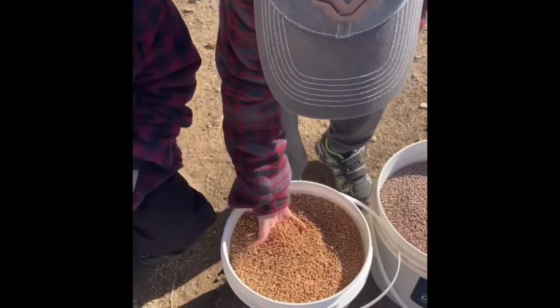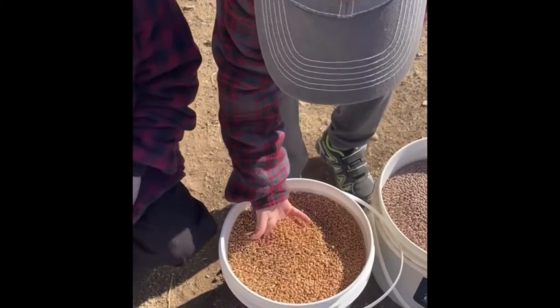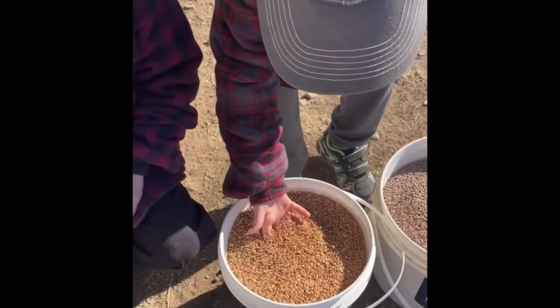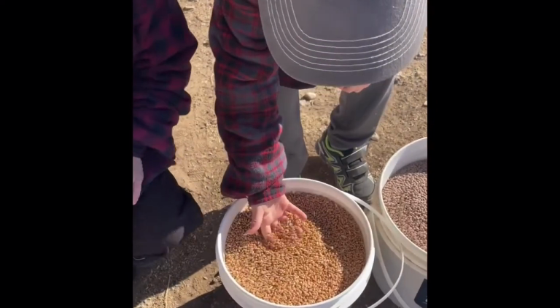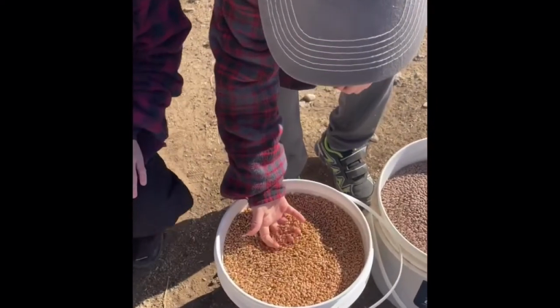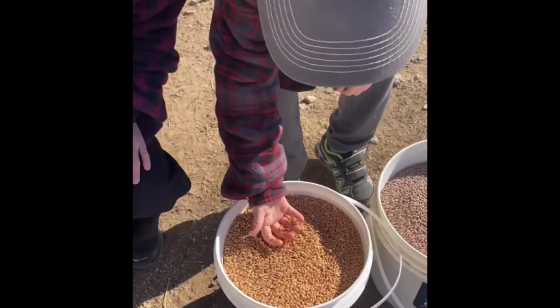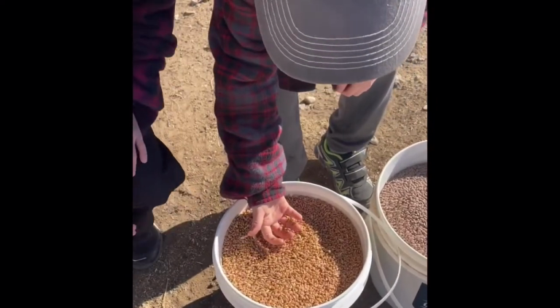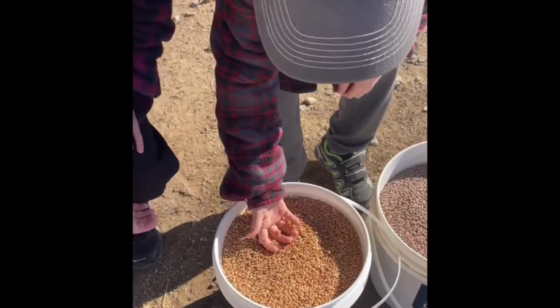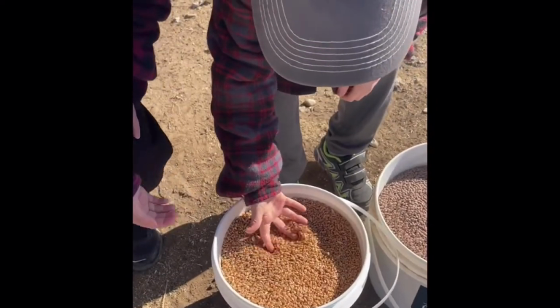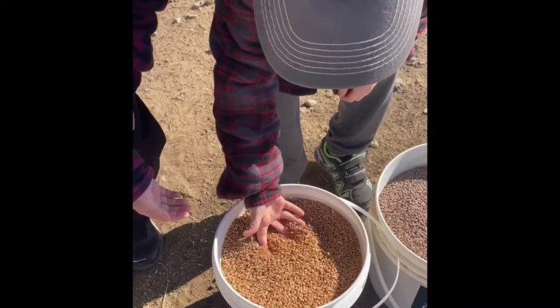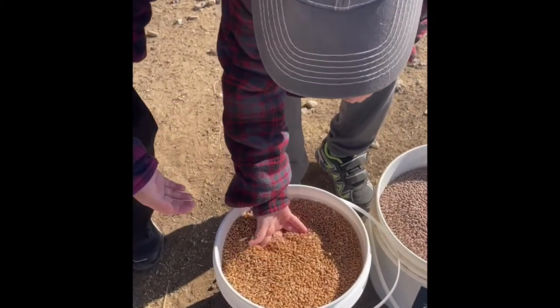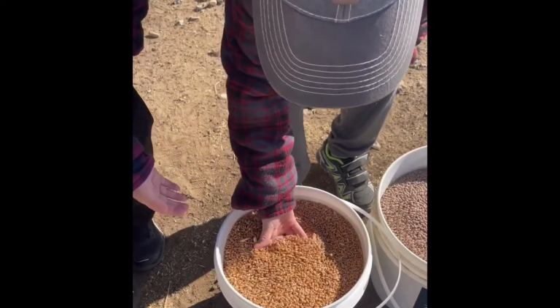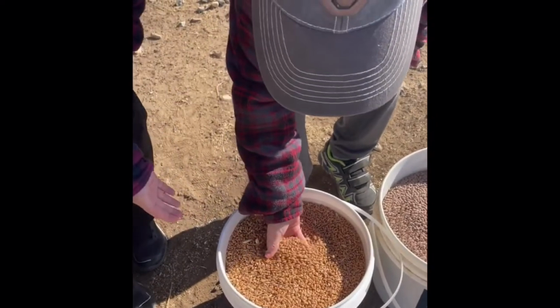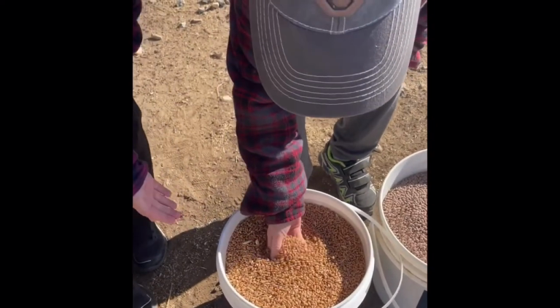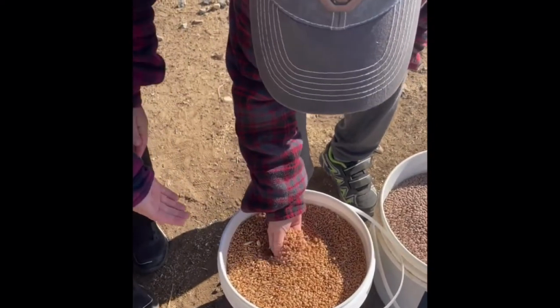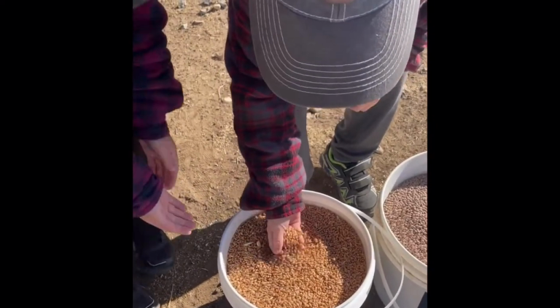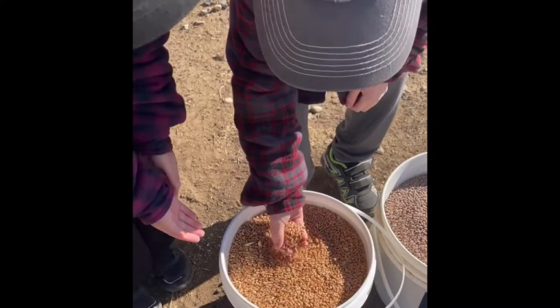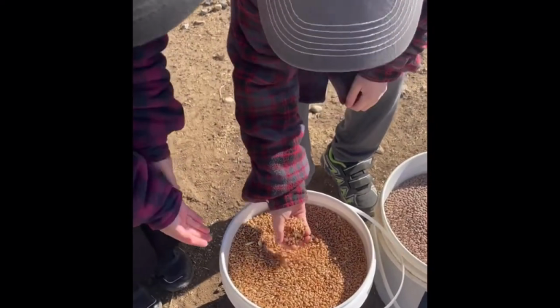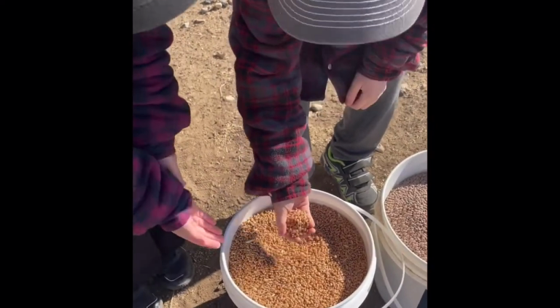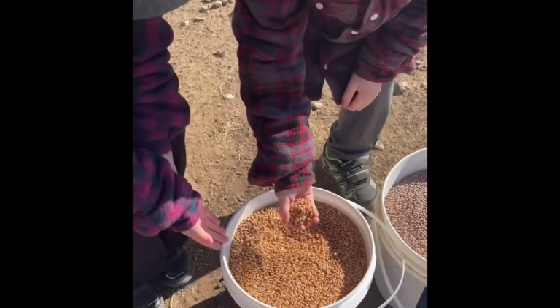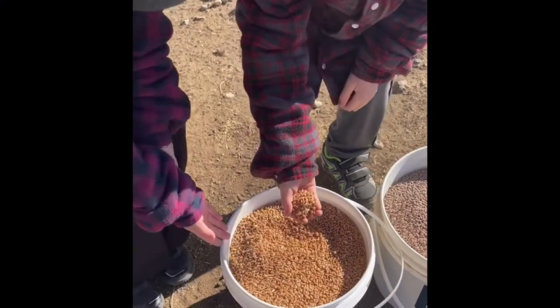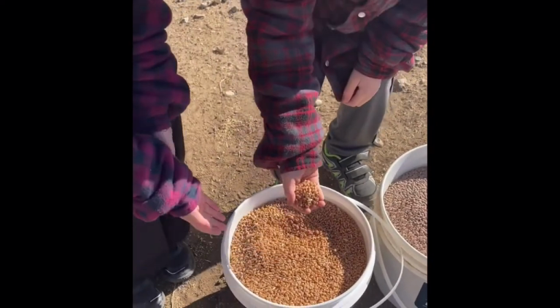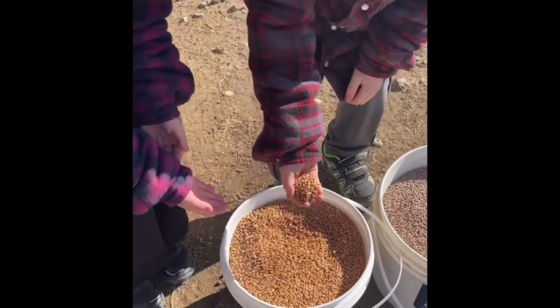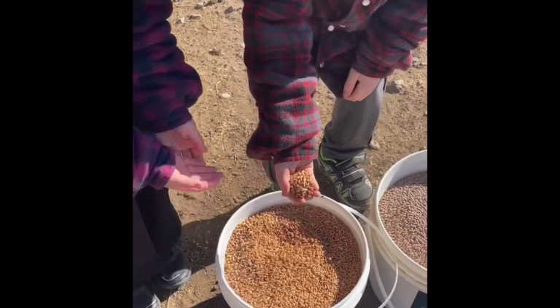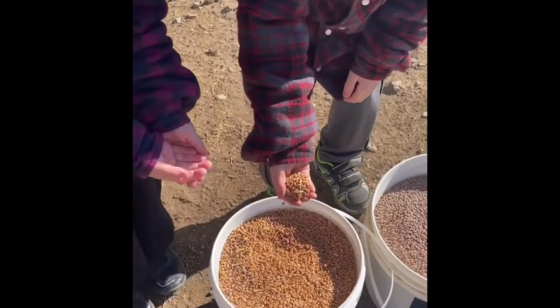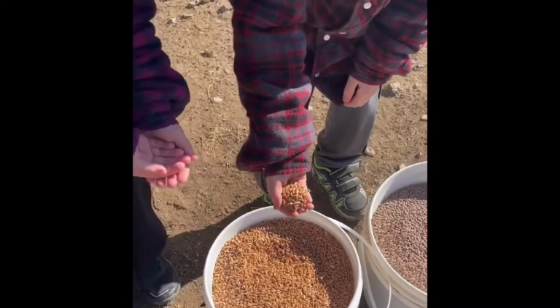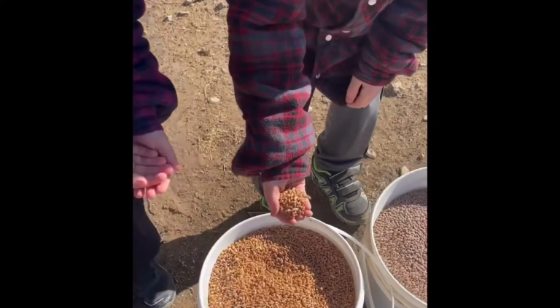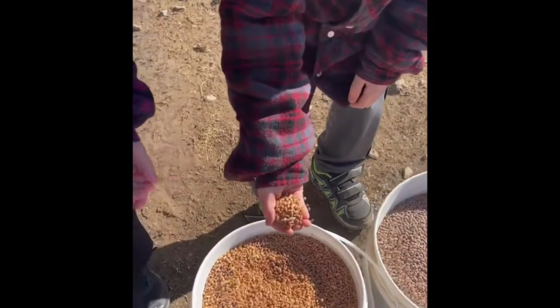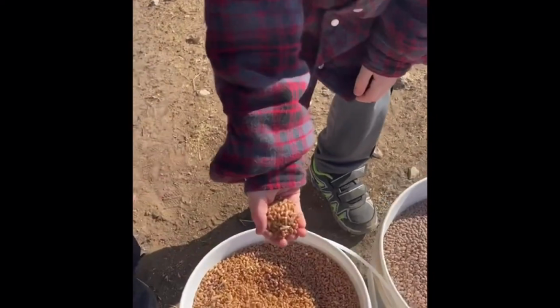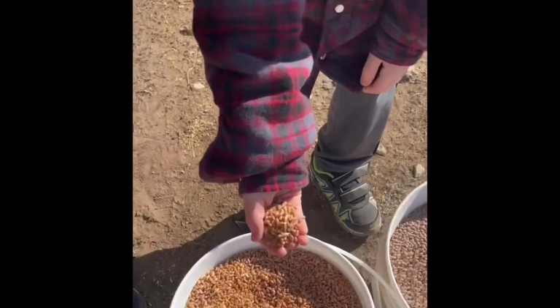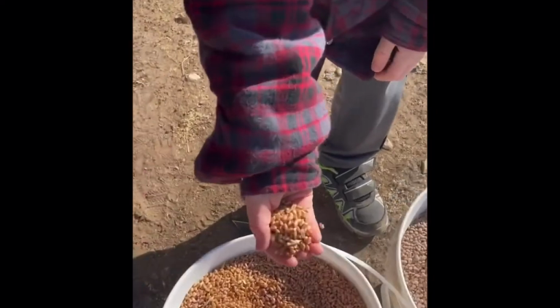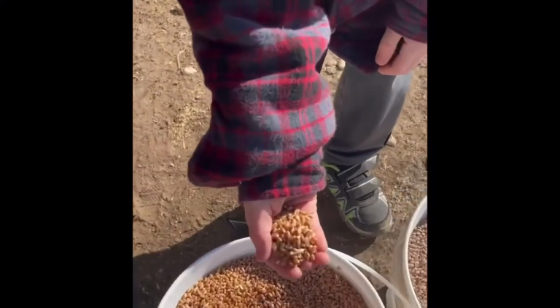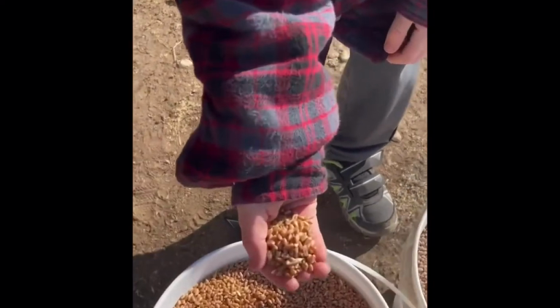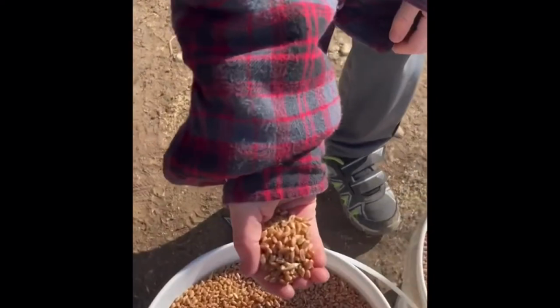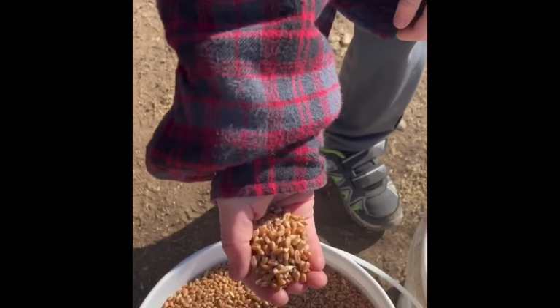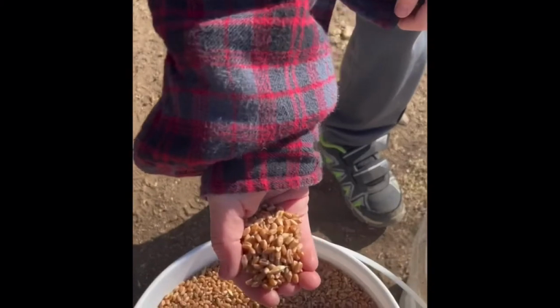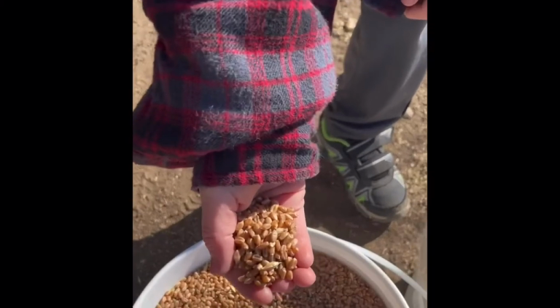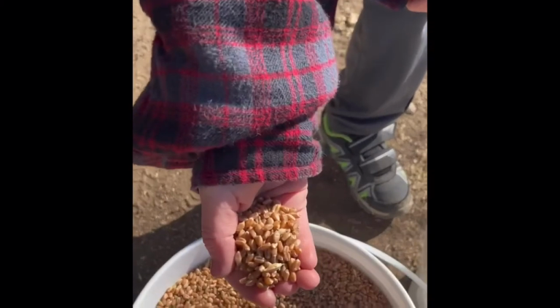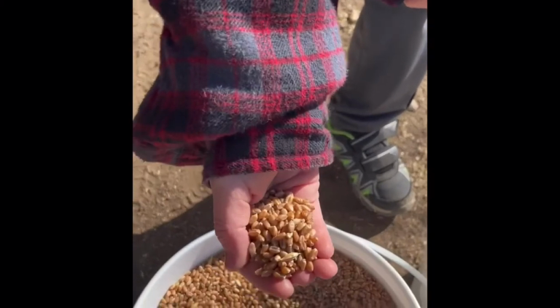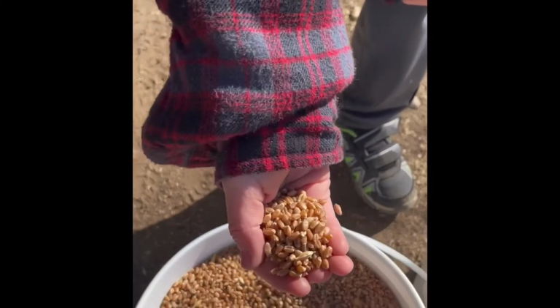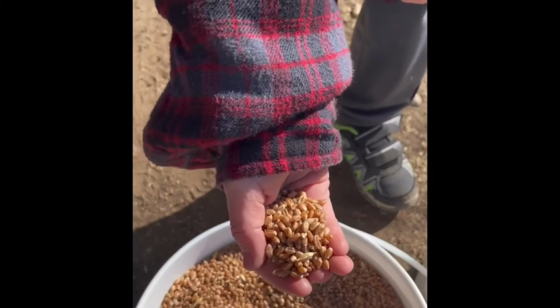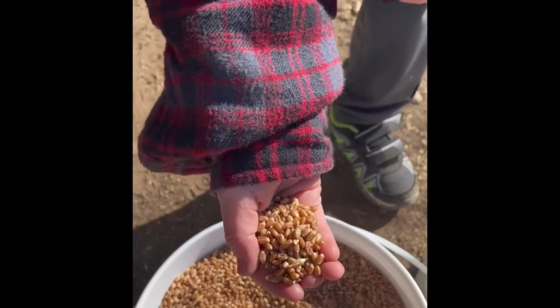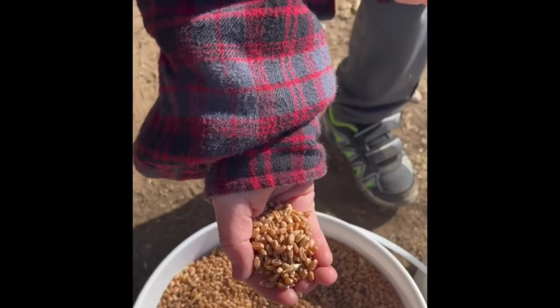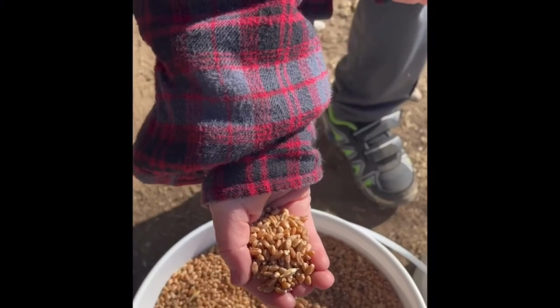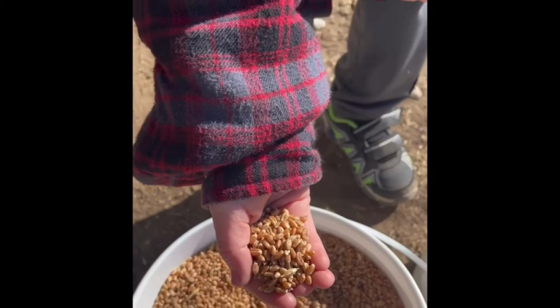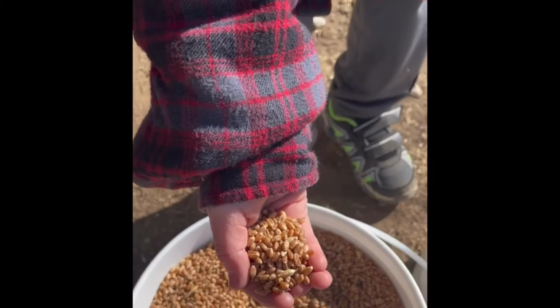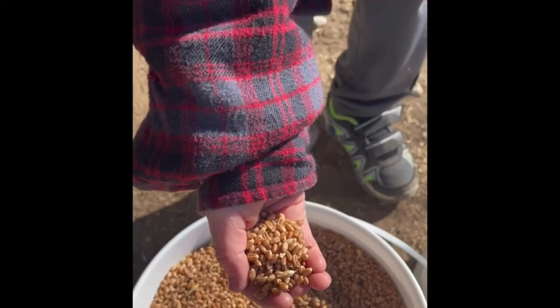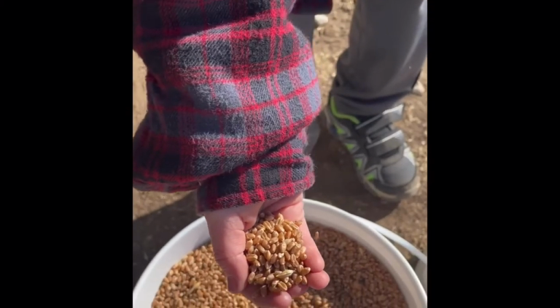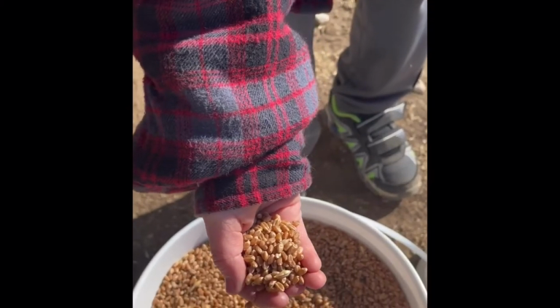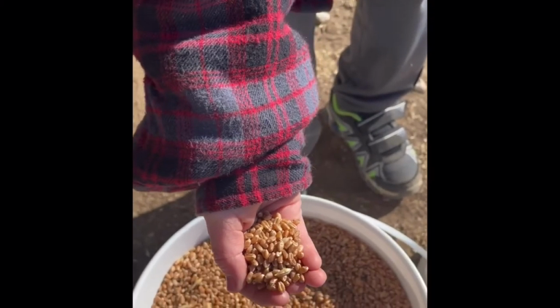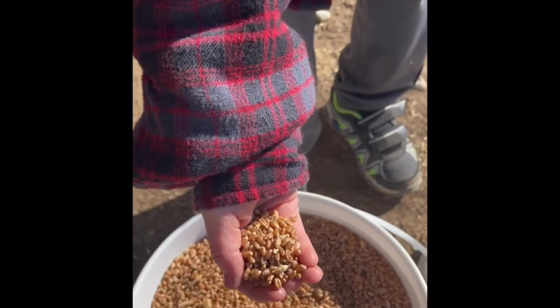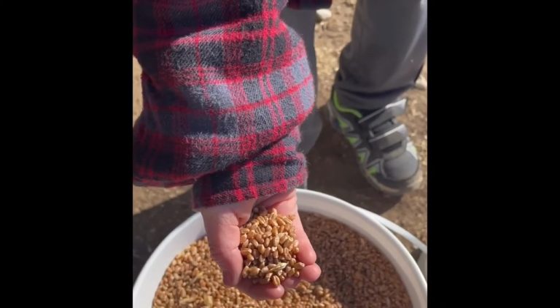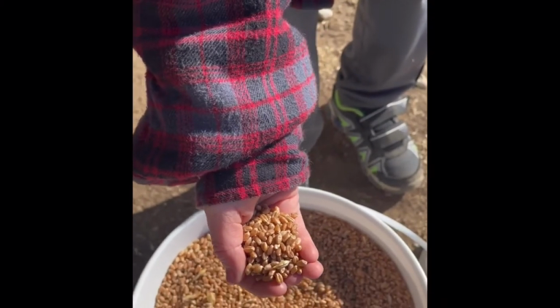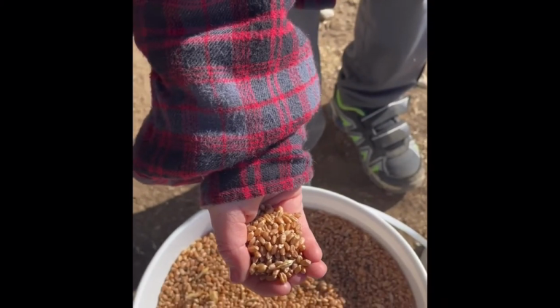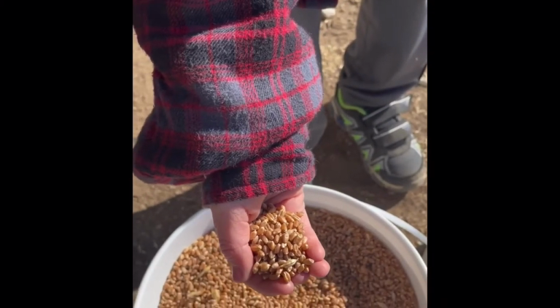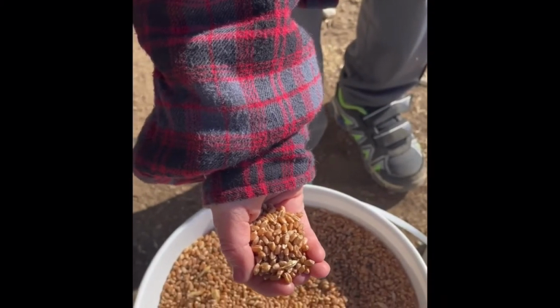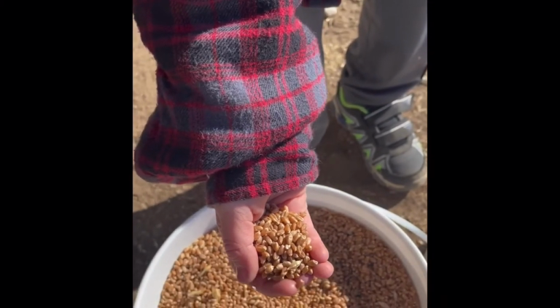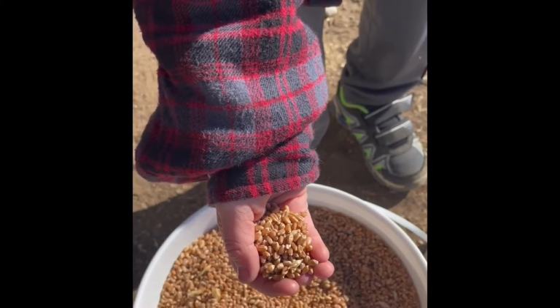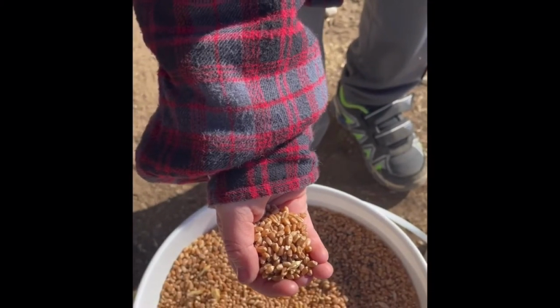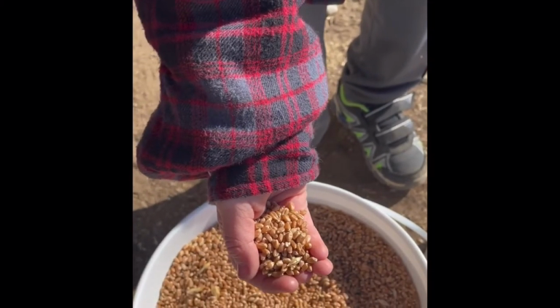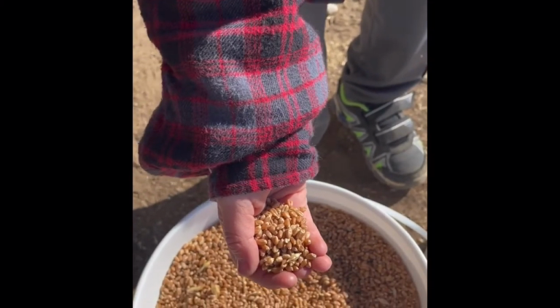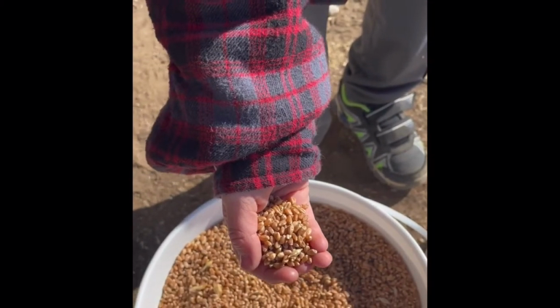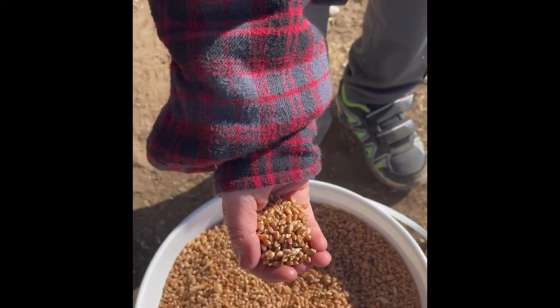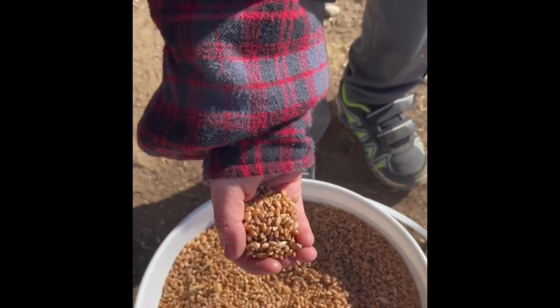This is wheat. It normally gets custom milled into flour to use in bread.